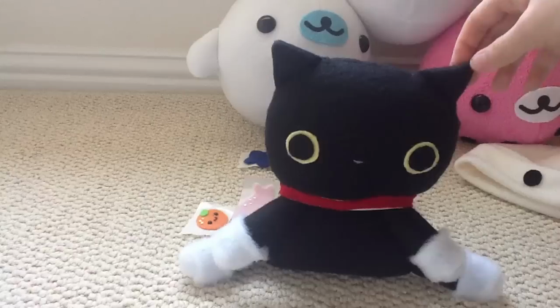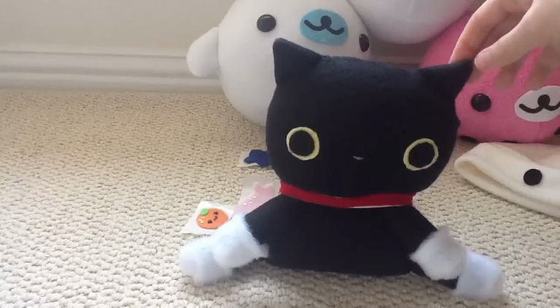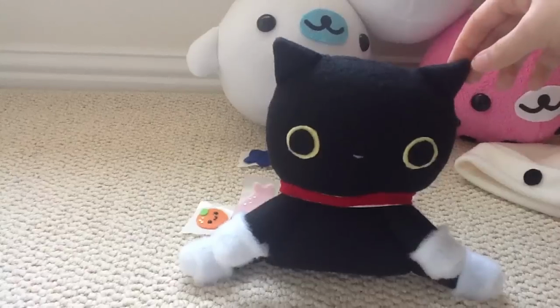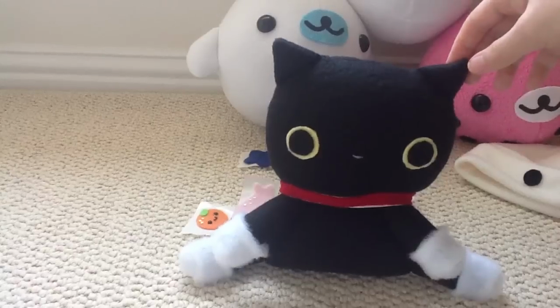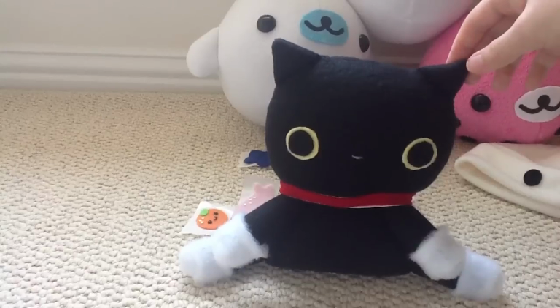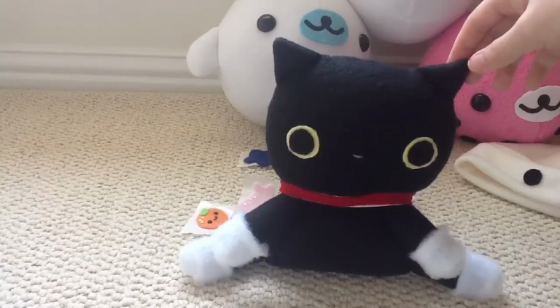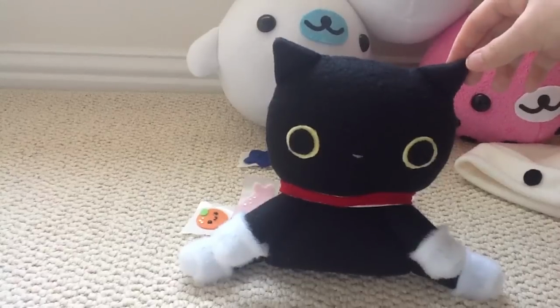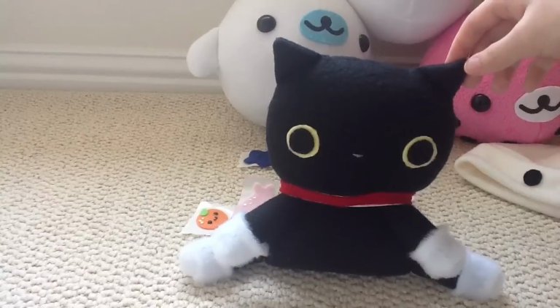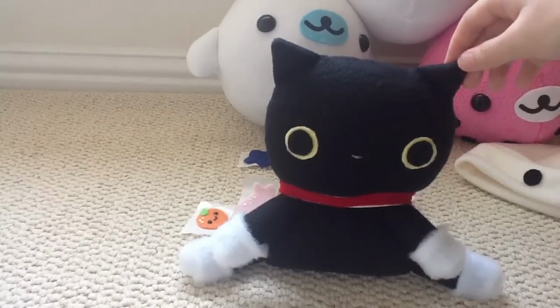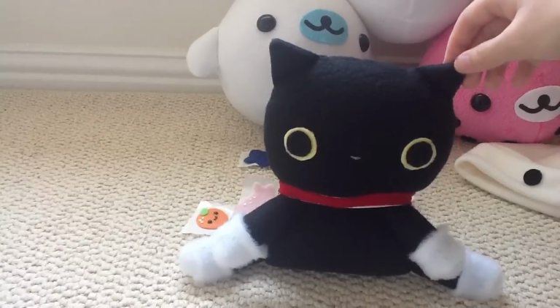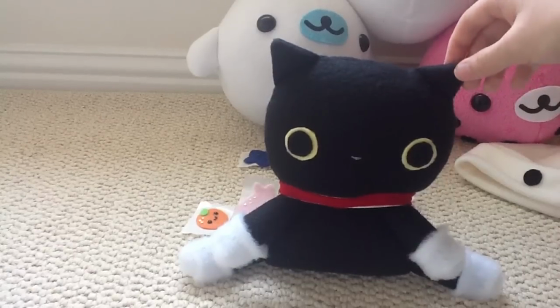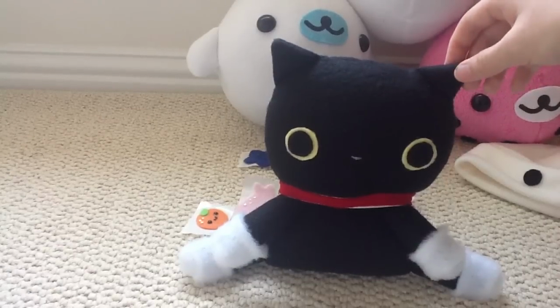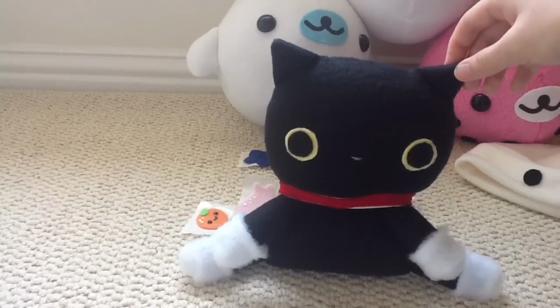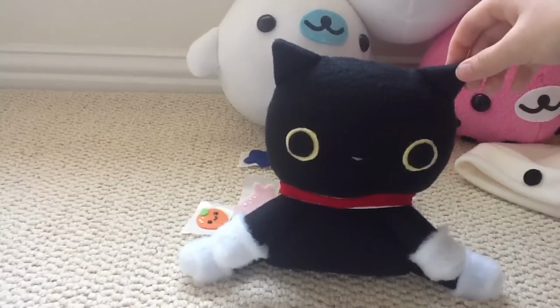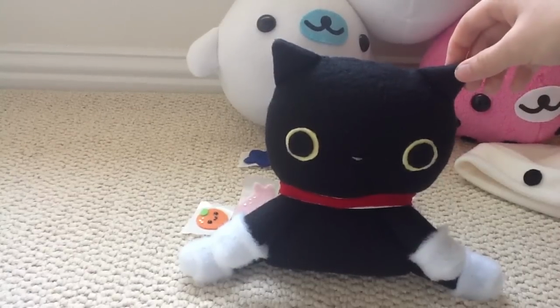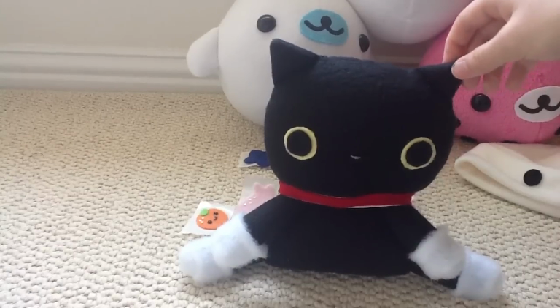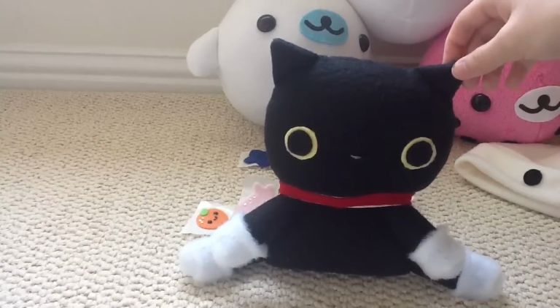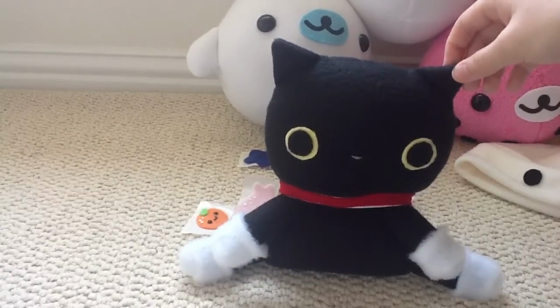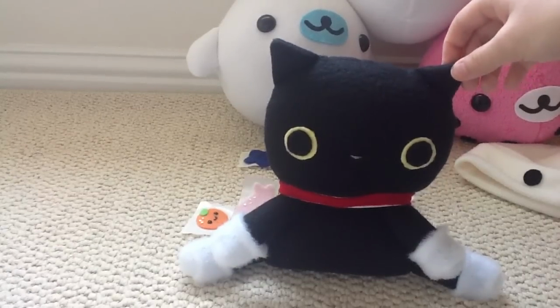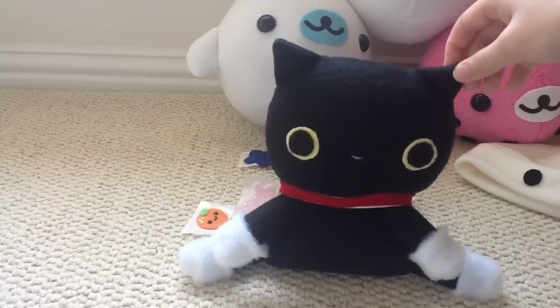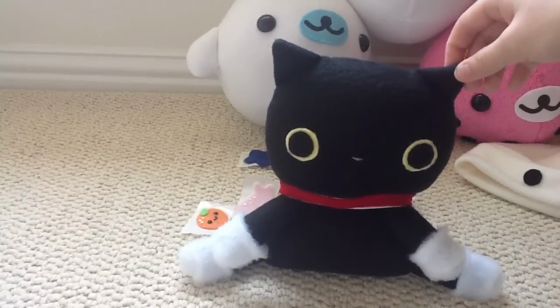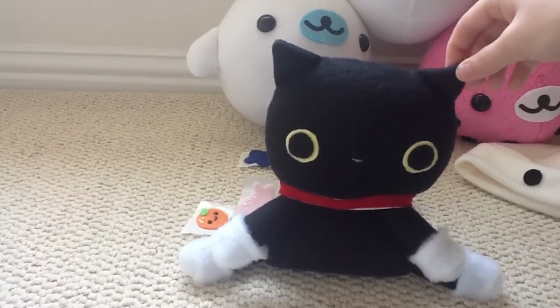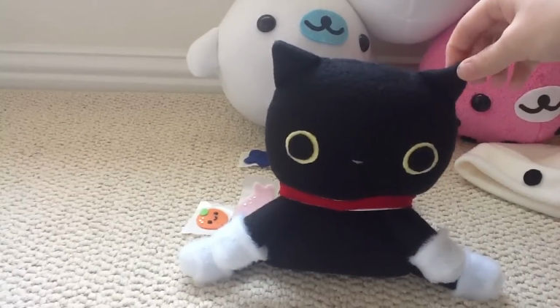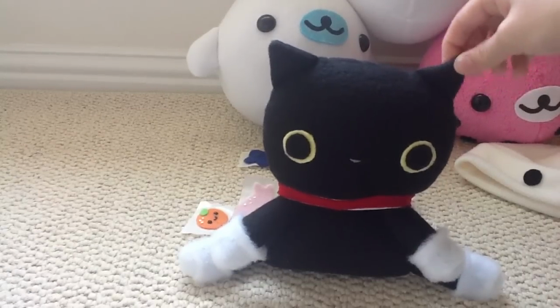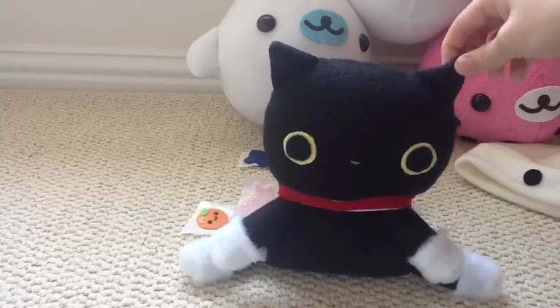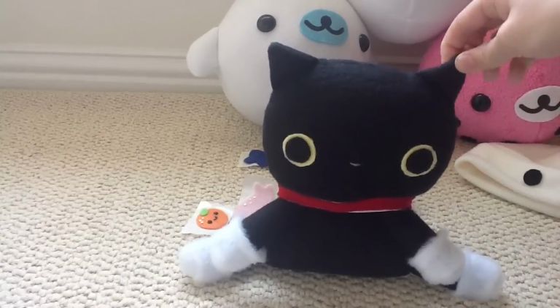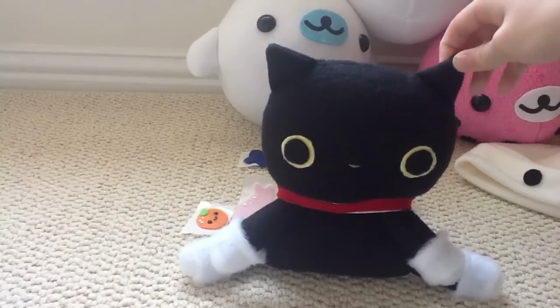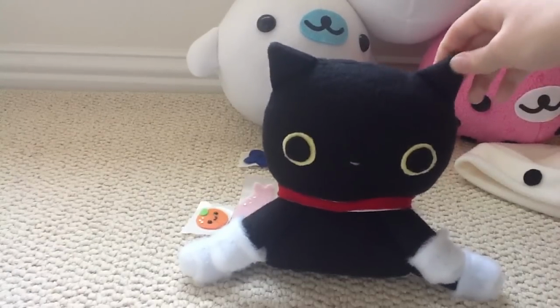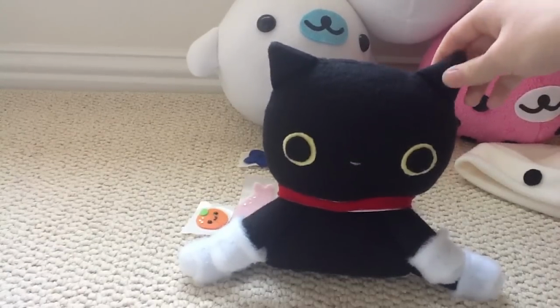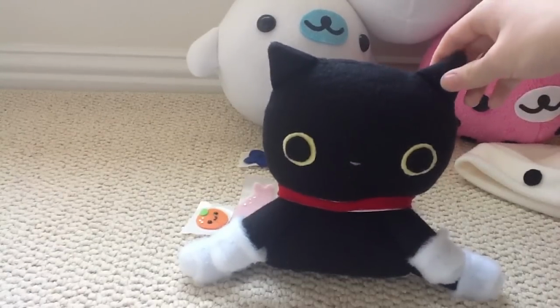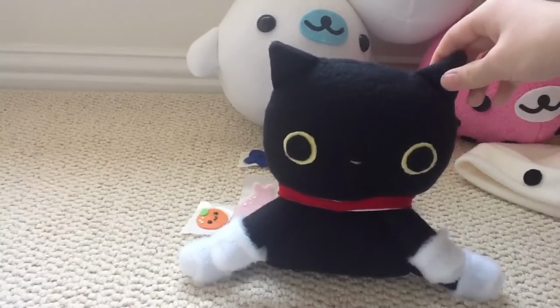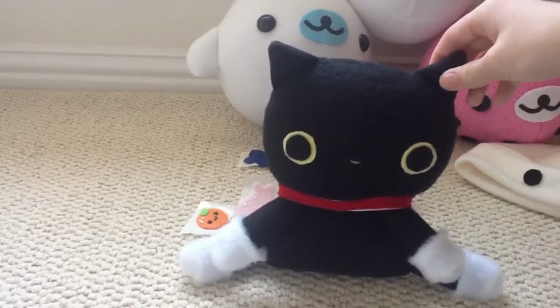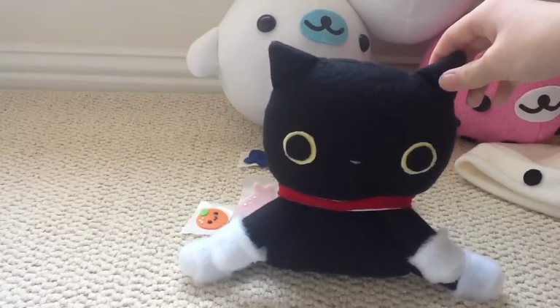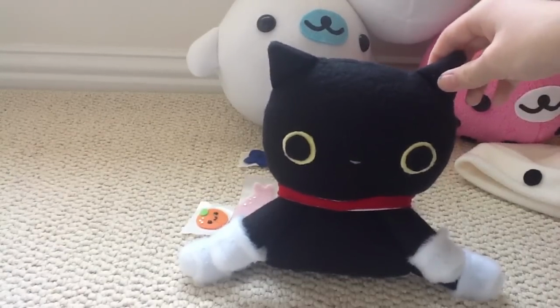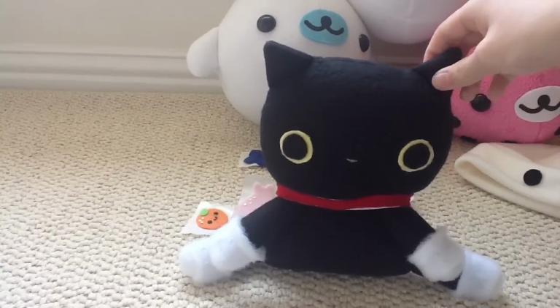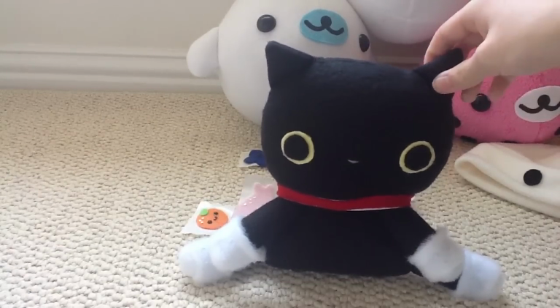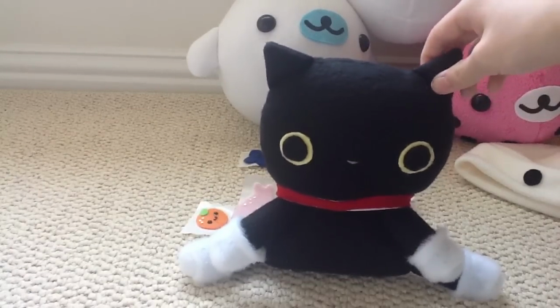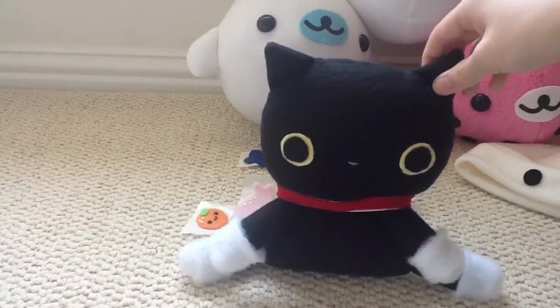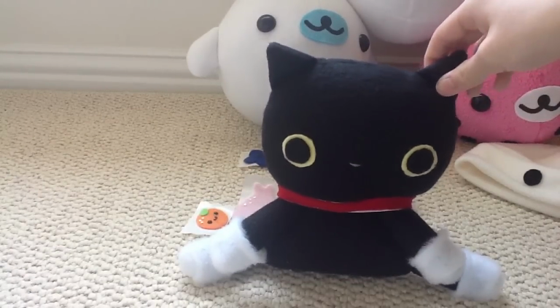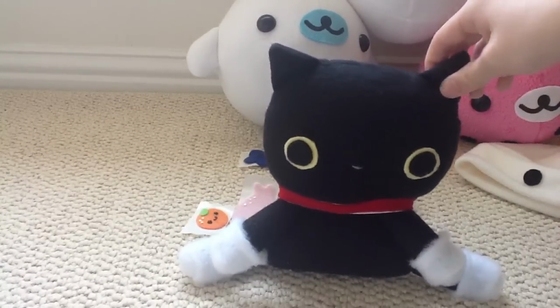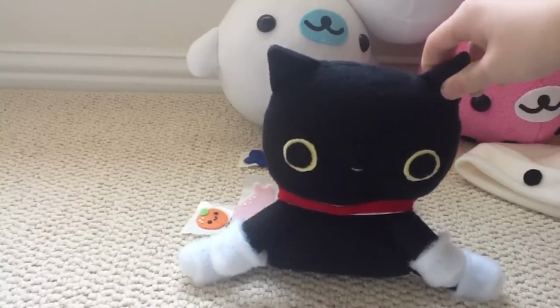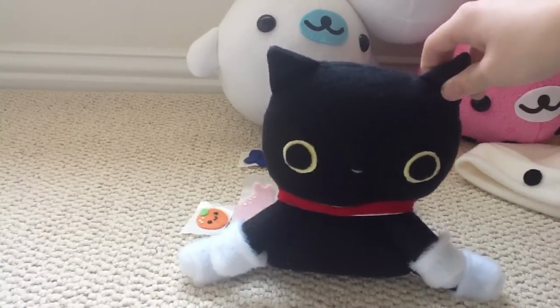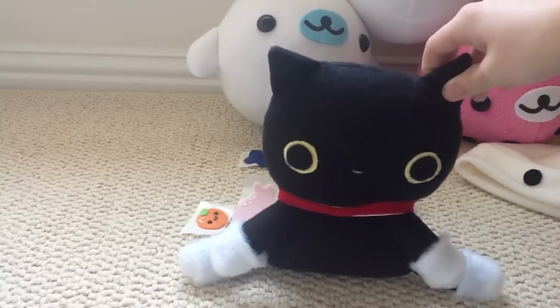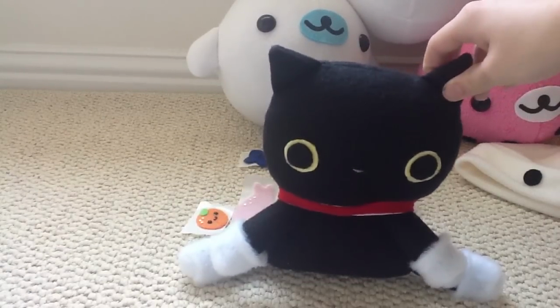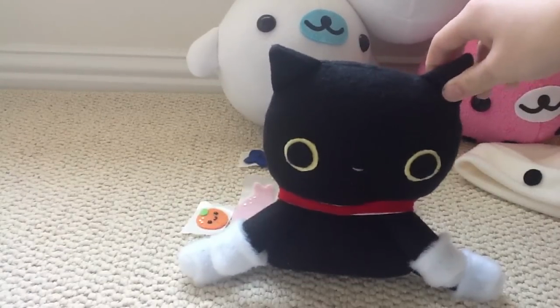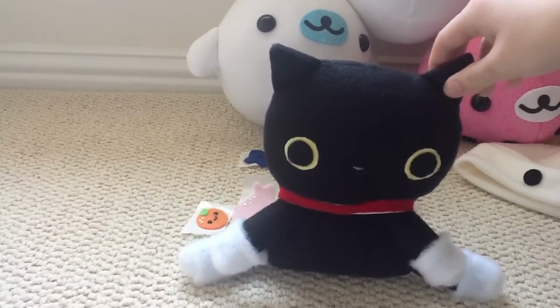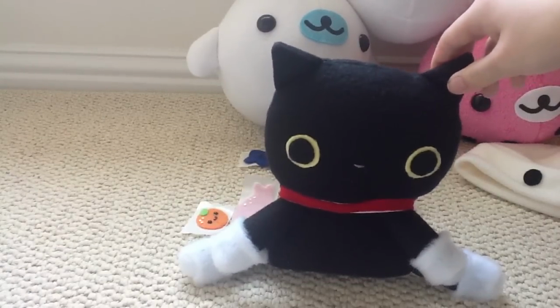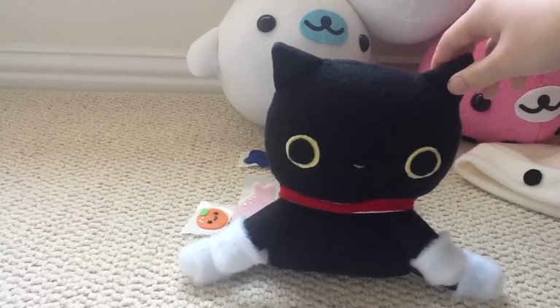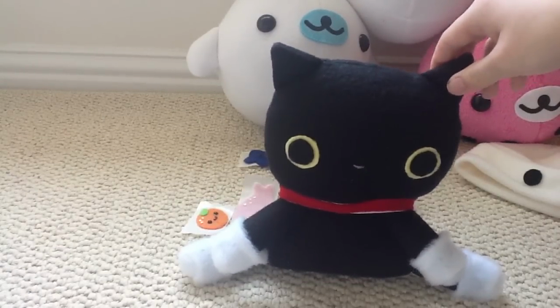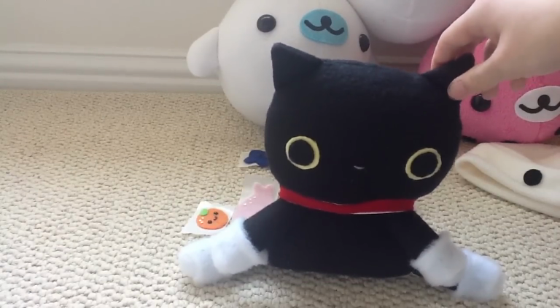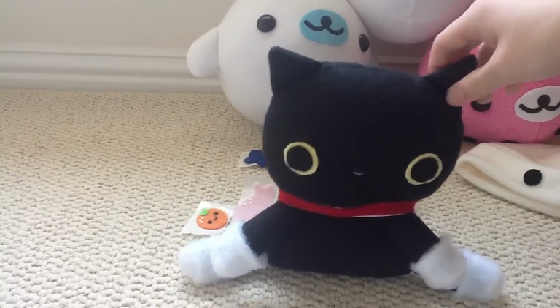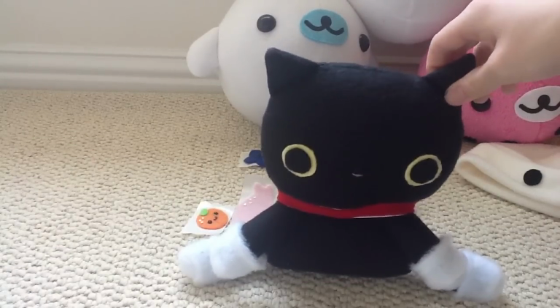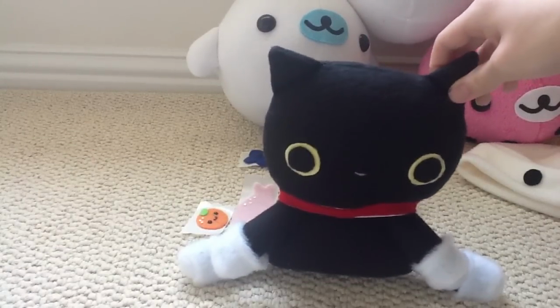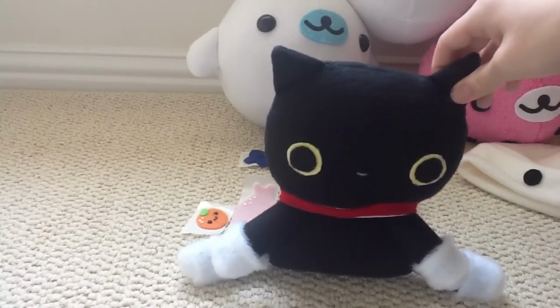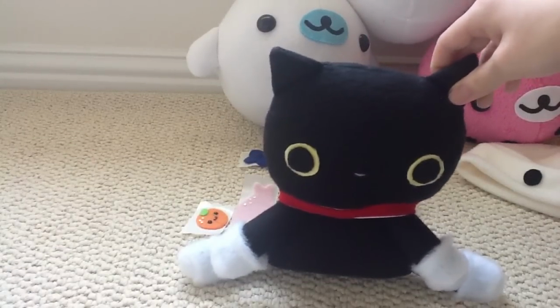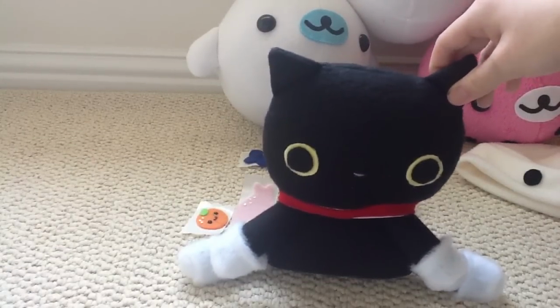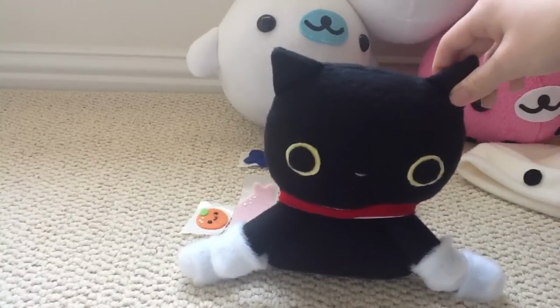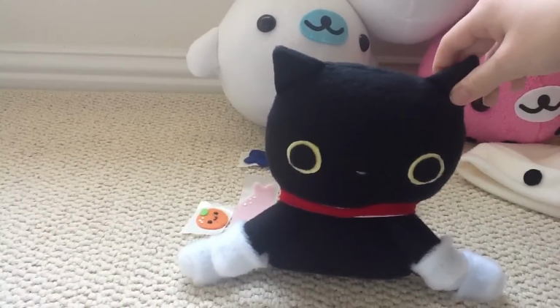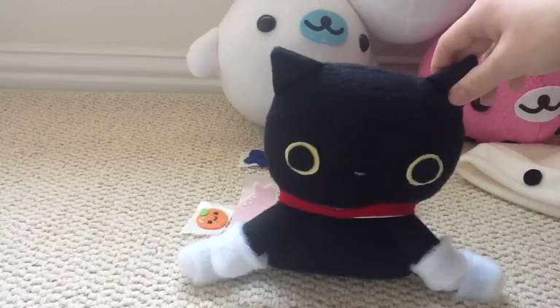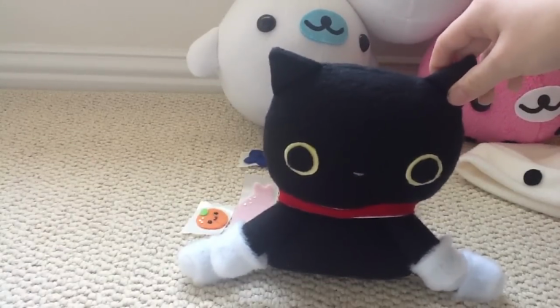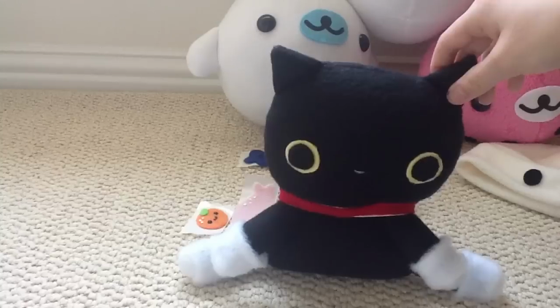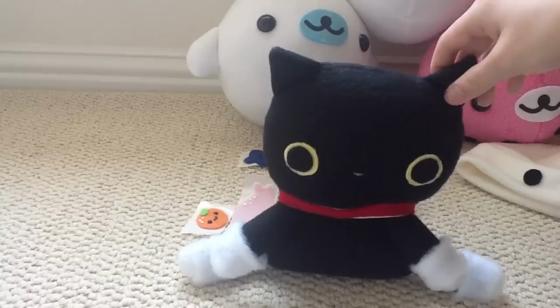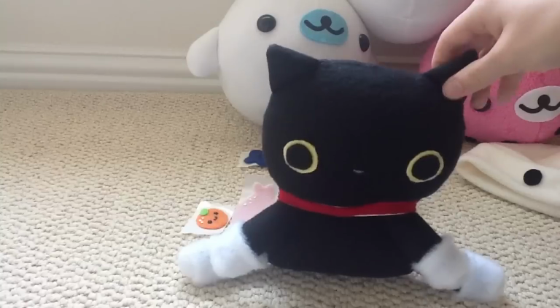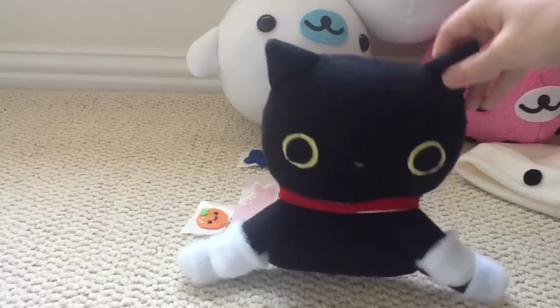Hey guys, so this is going to be another plush update and I have a couple of really big things to show, so I'll get those out of the way first.